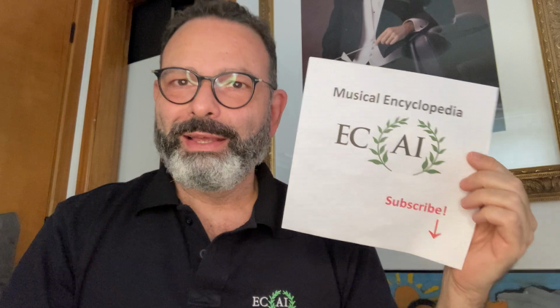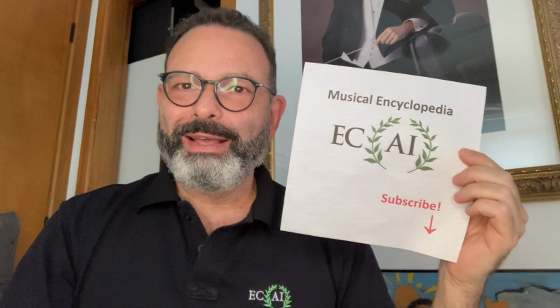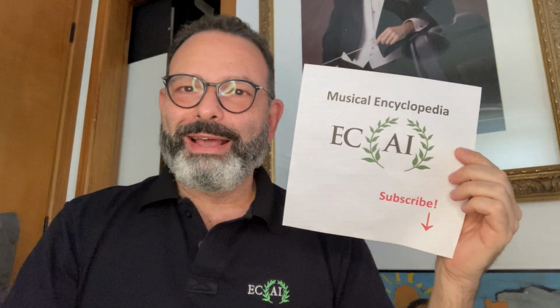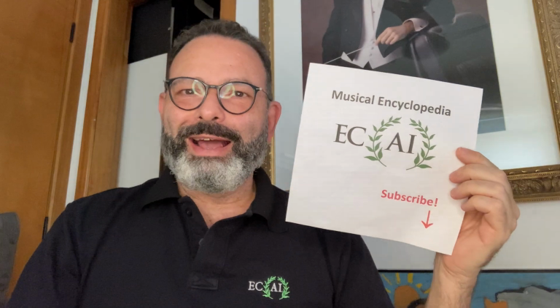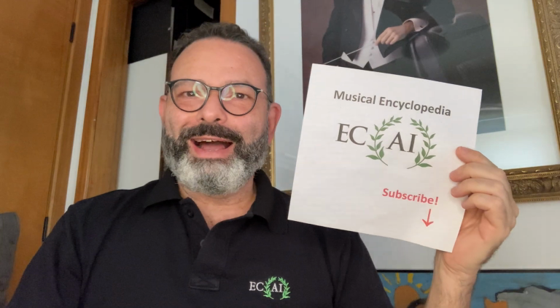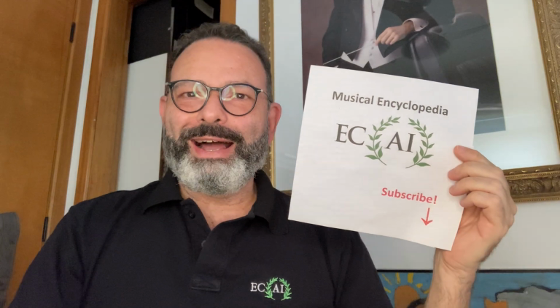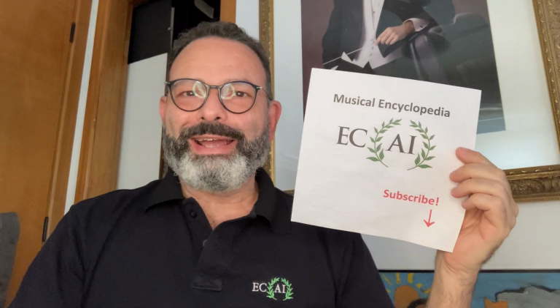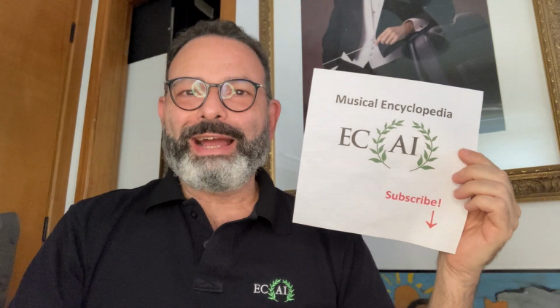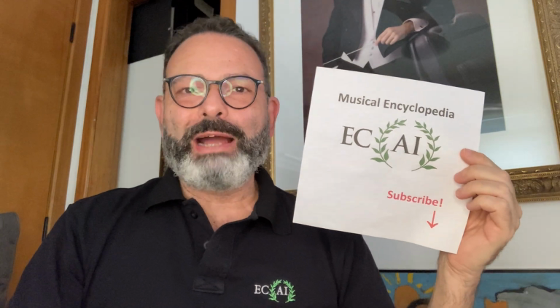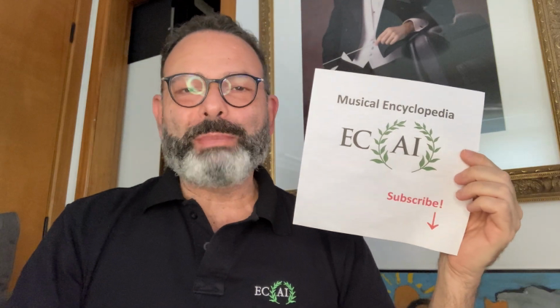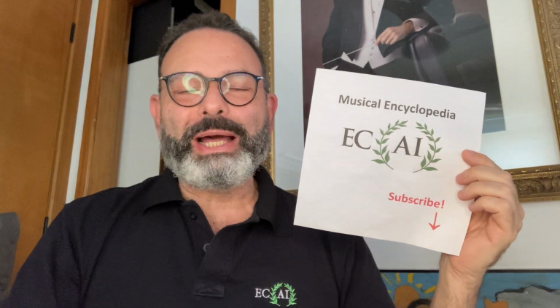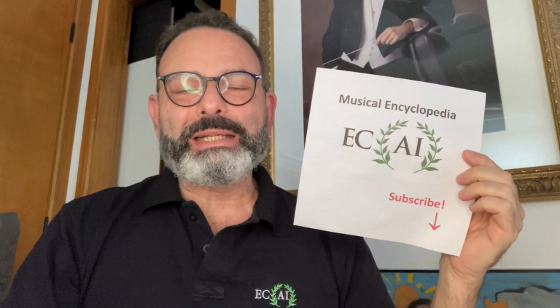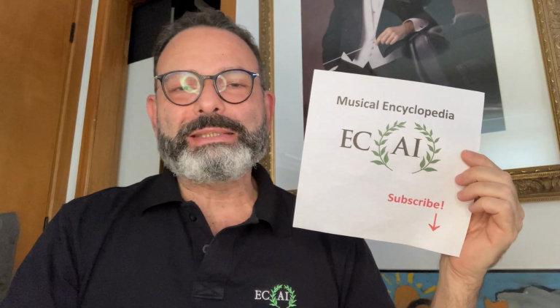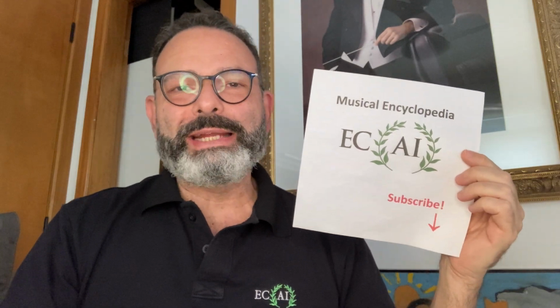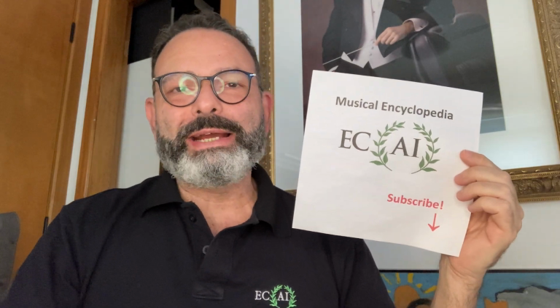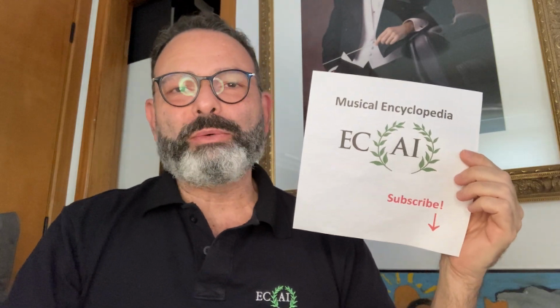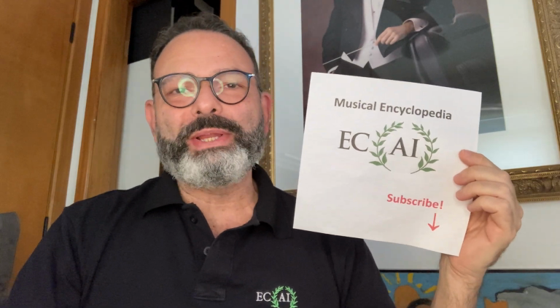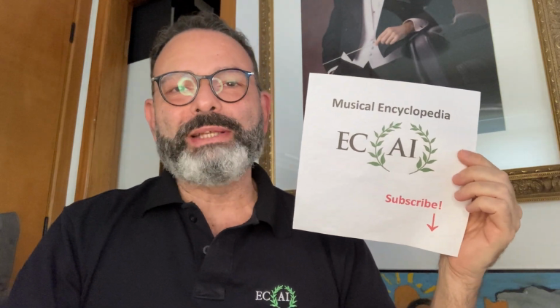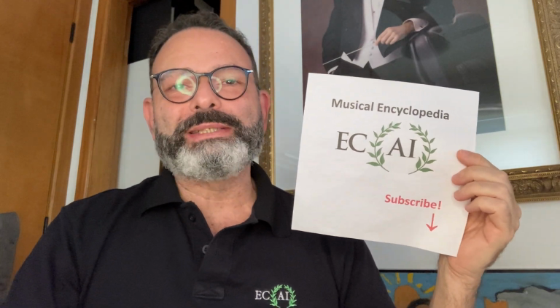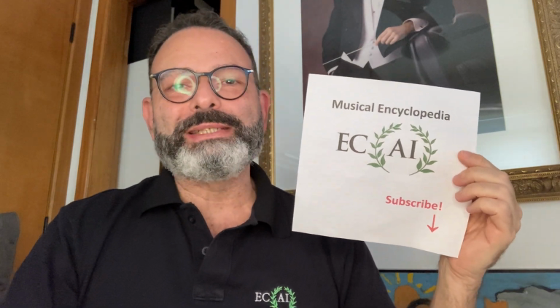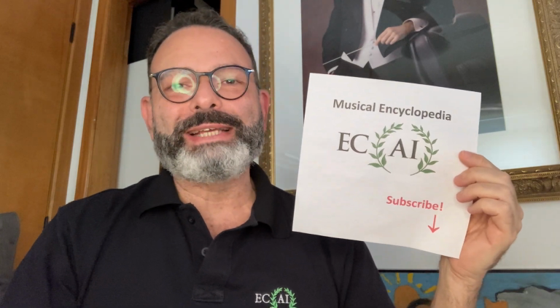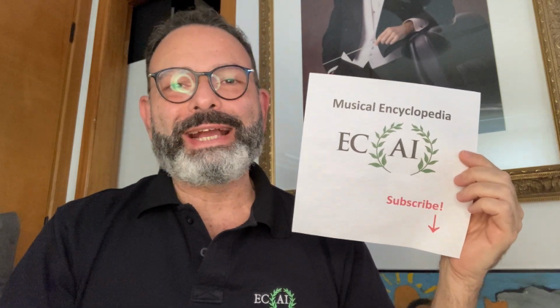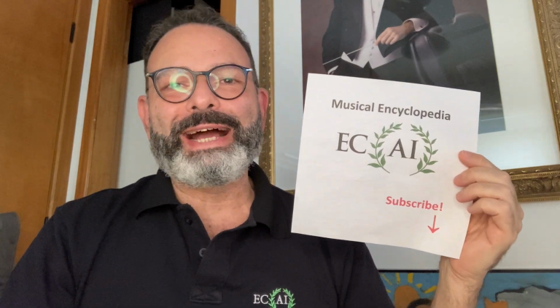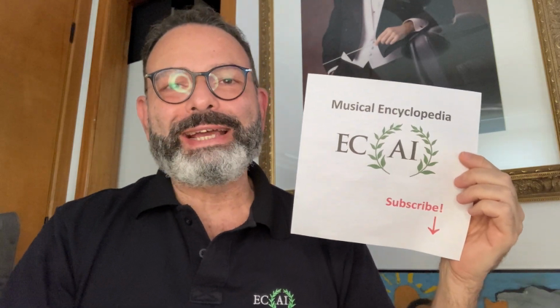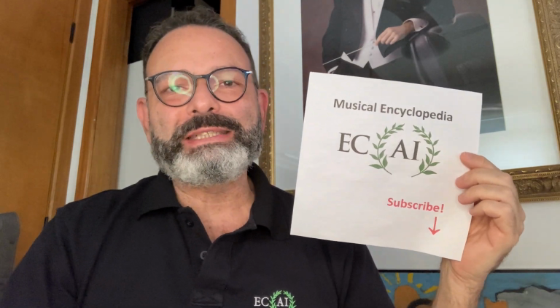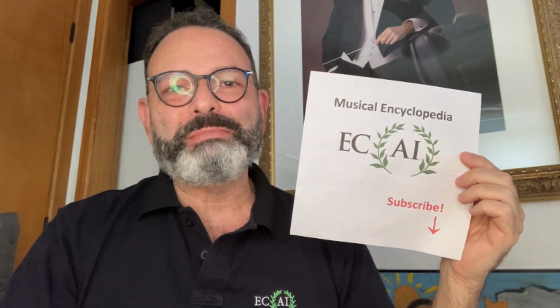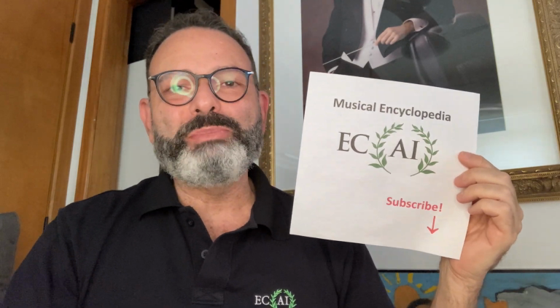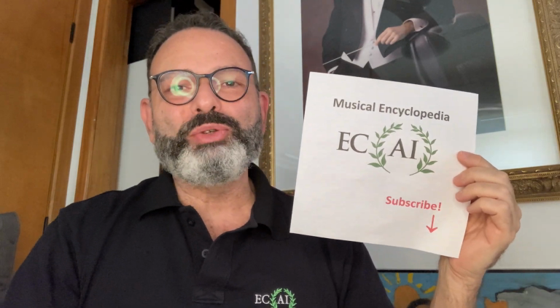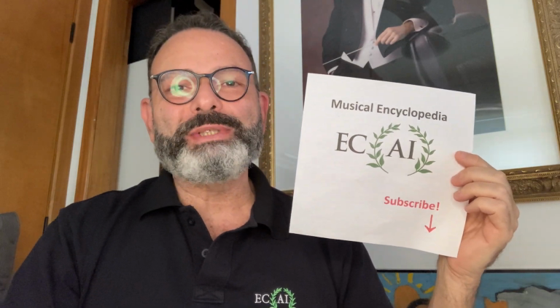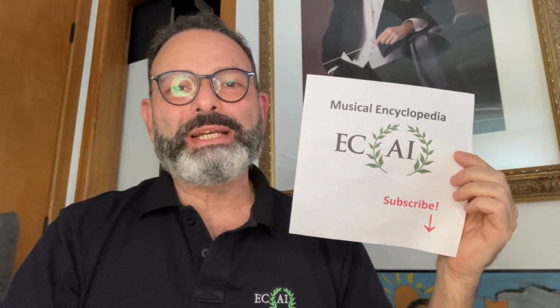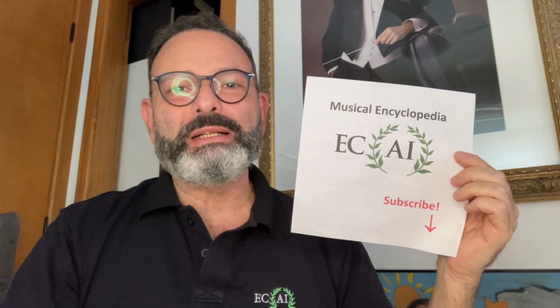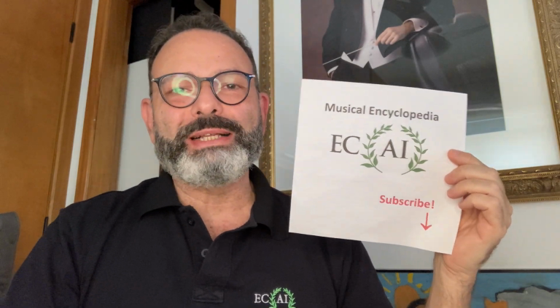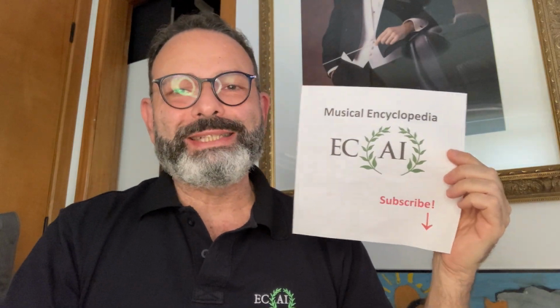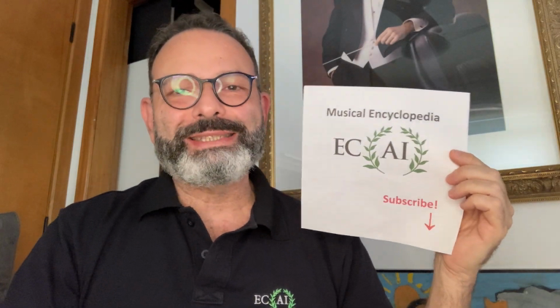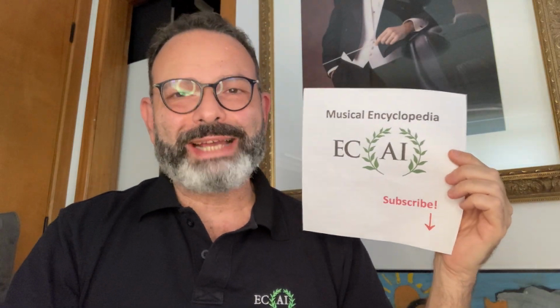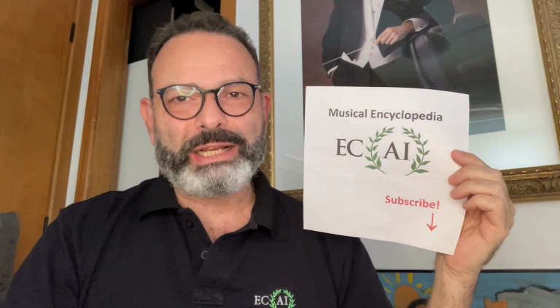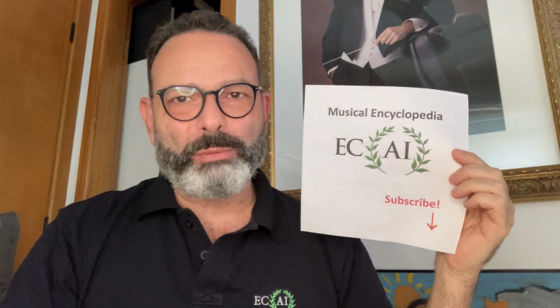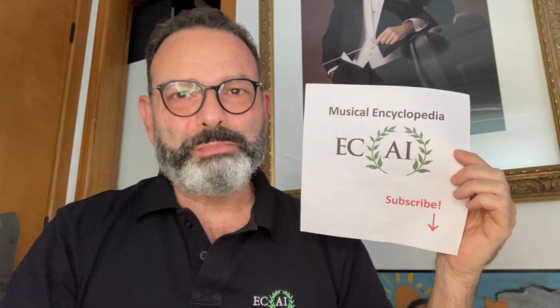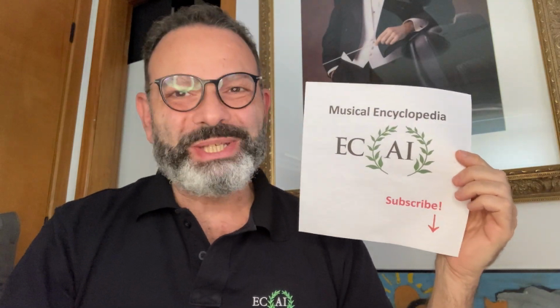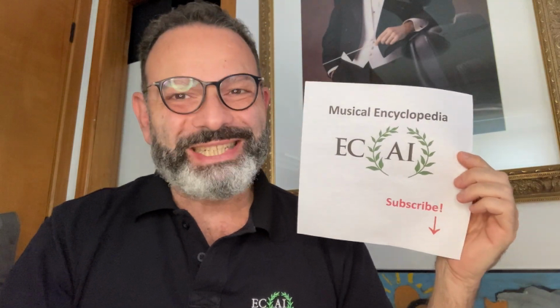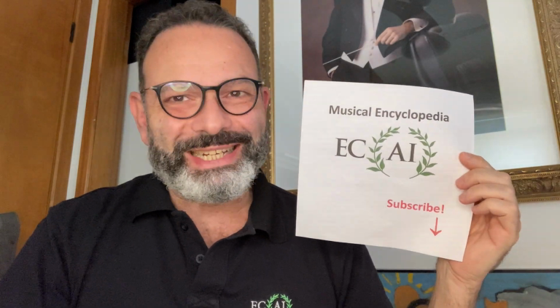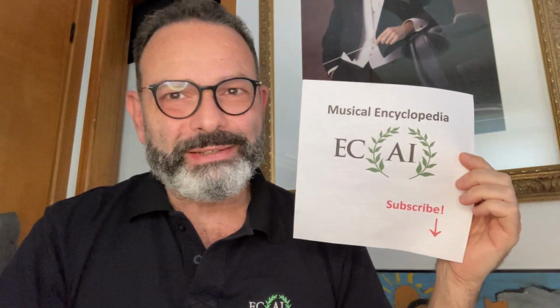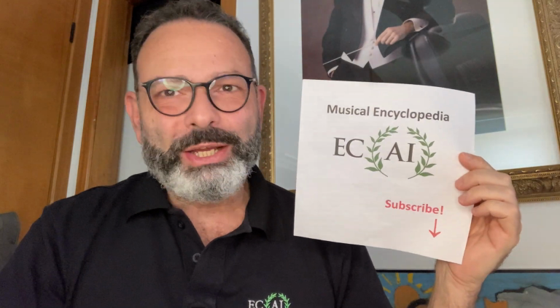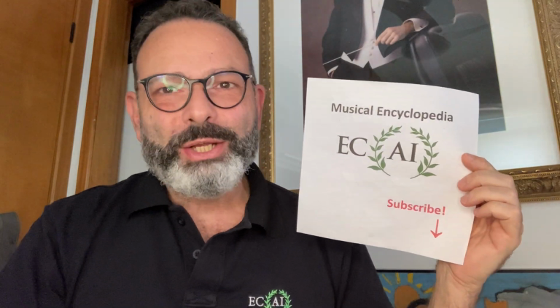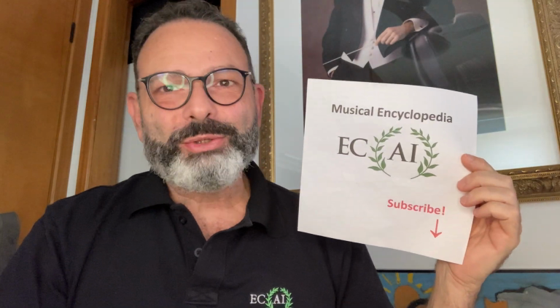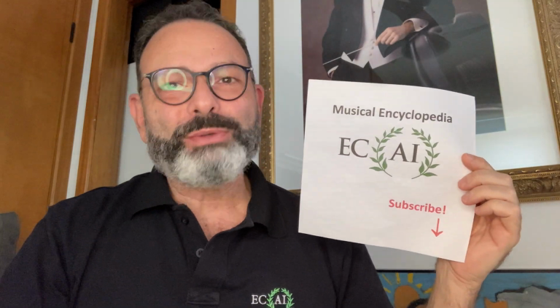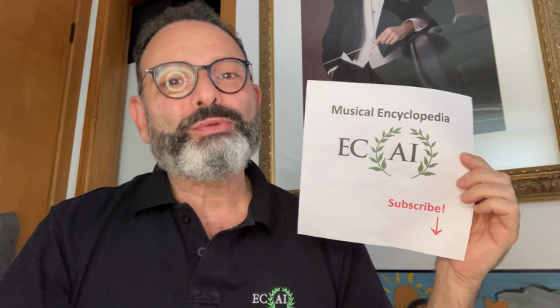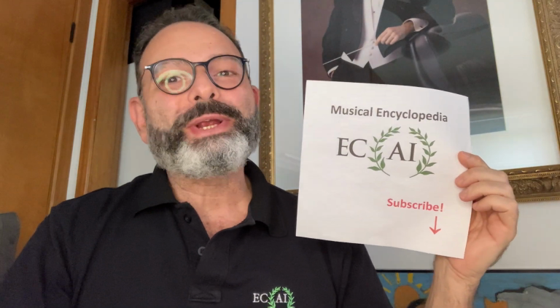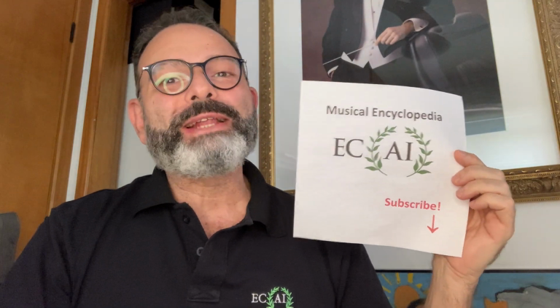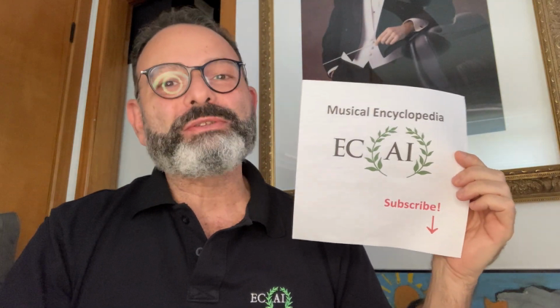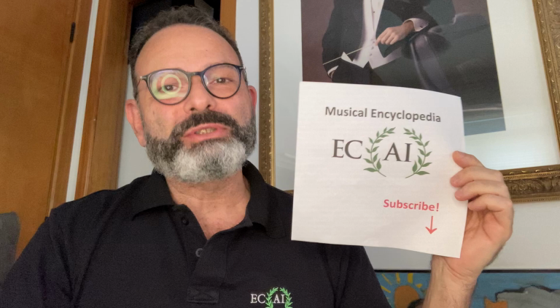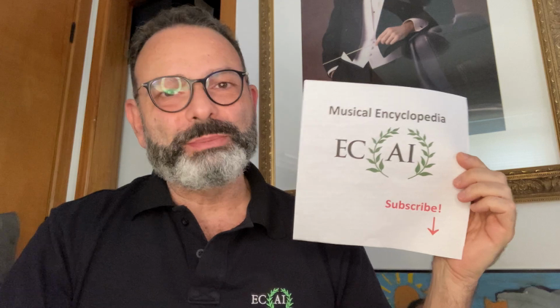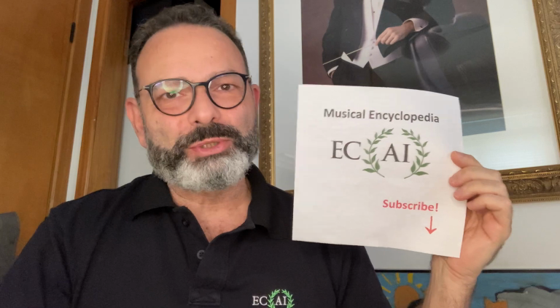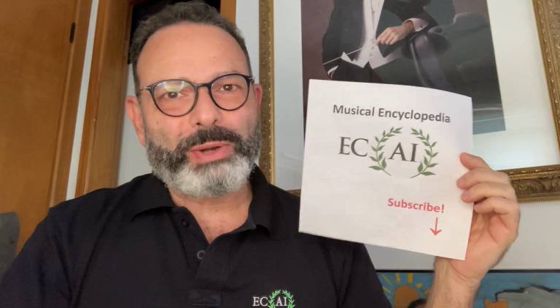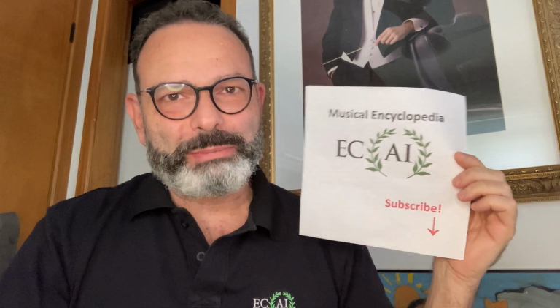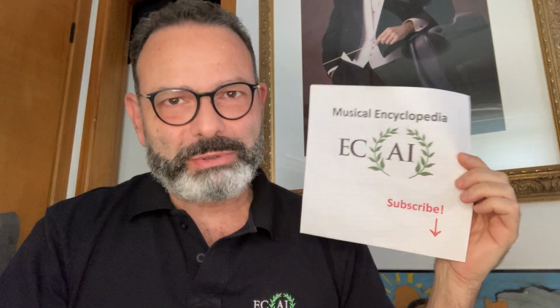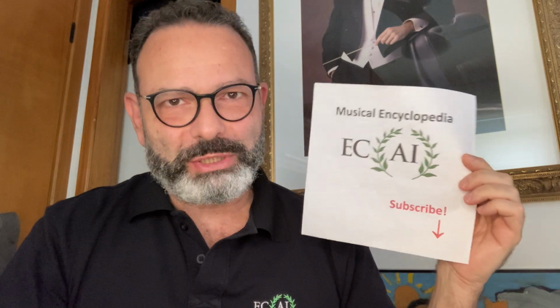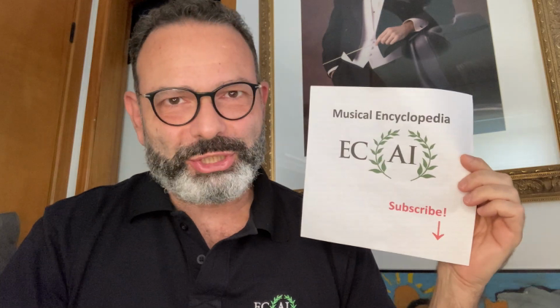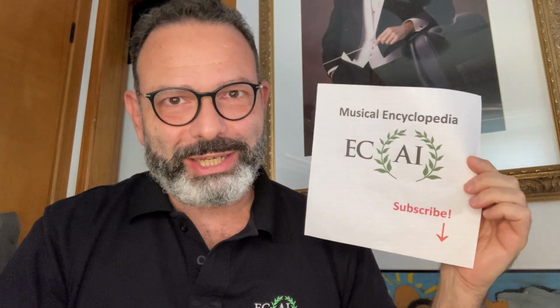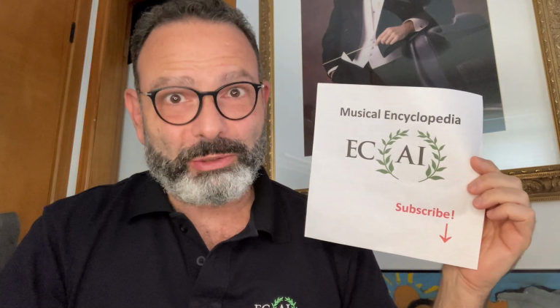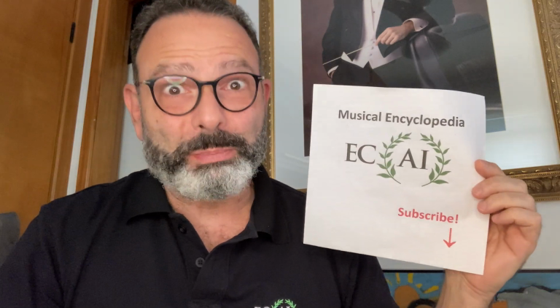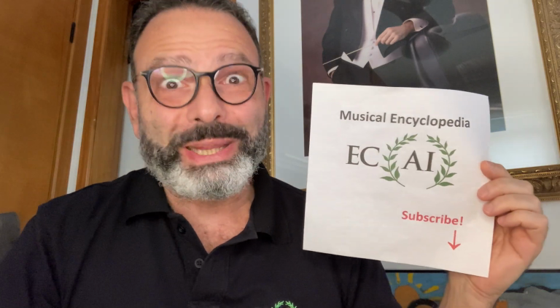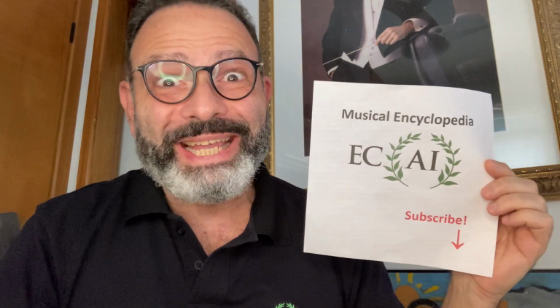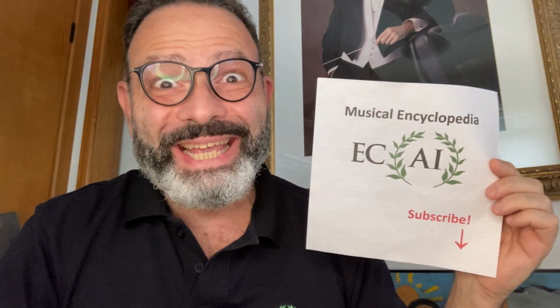Hi, I'm Alex Ineco and this is Ecai's Musical Encyclopedia. Don't forget to subscribe to the channel, please!